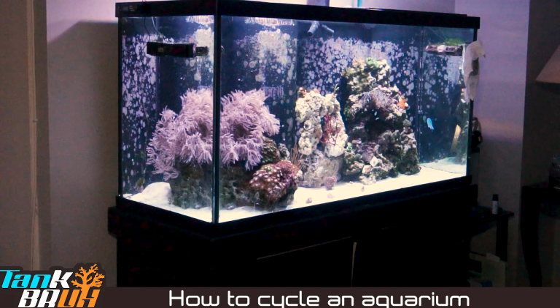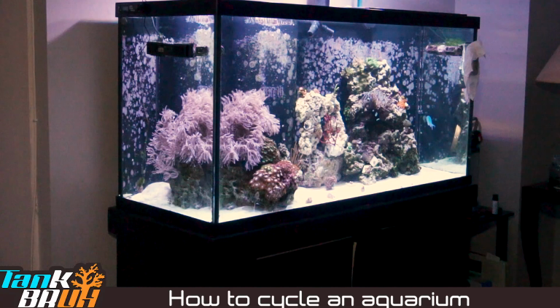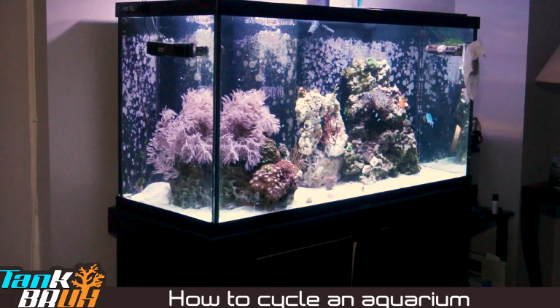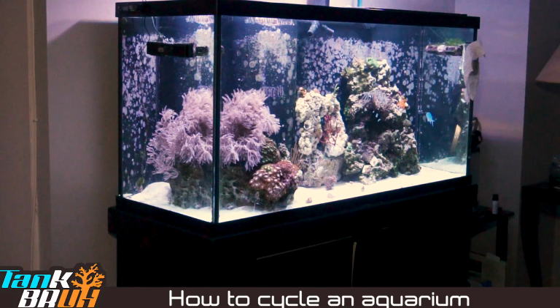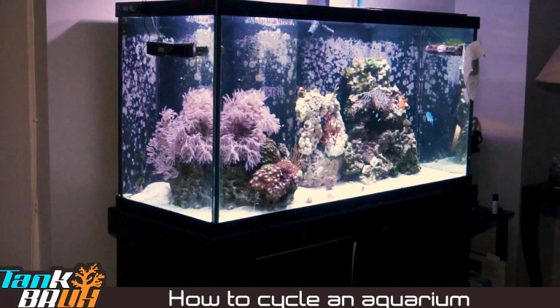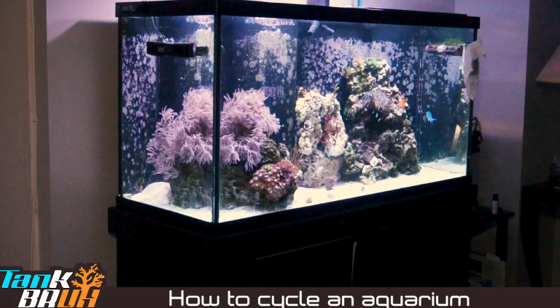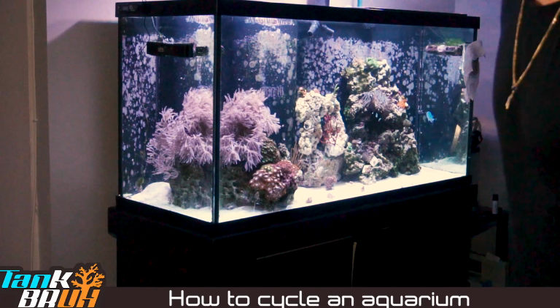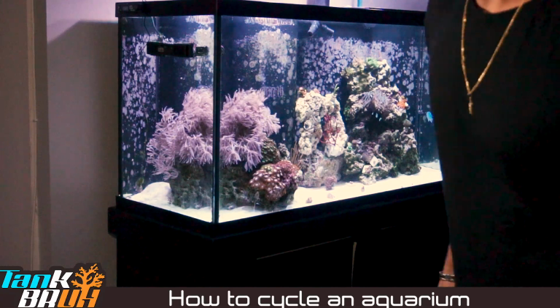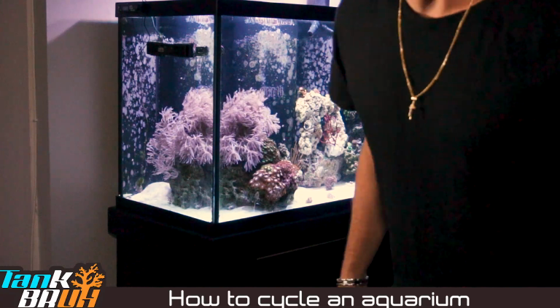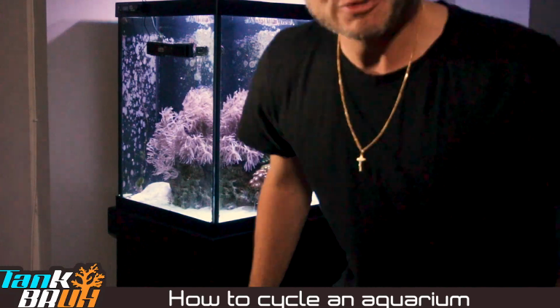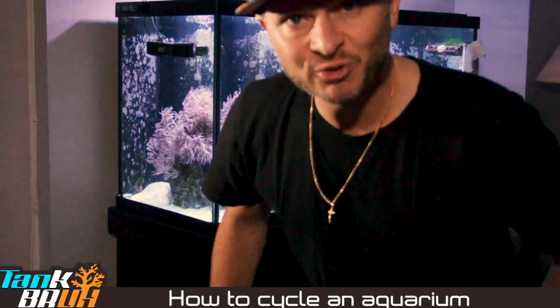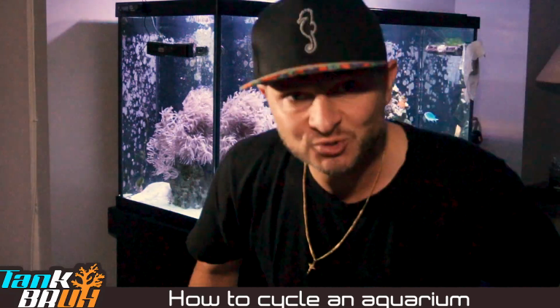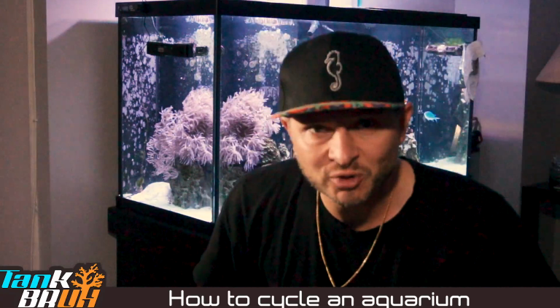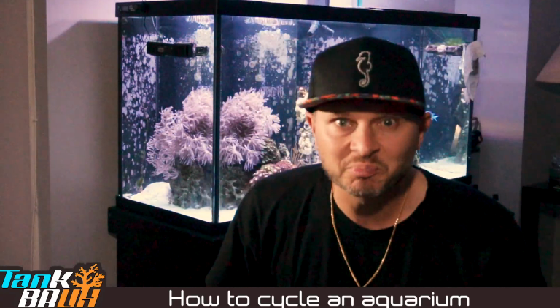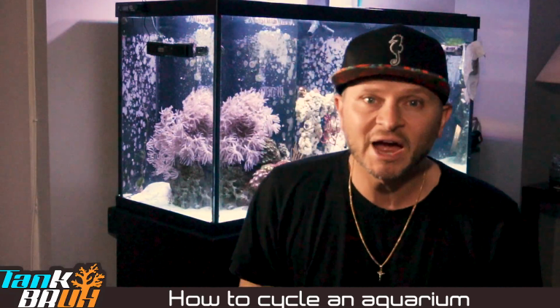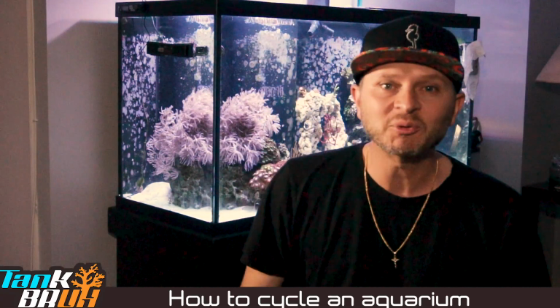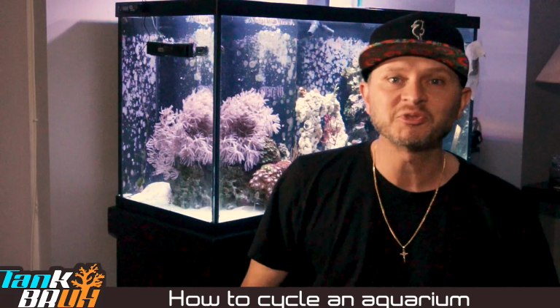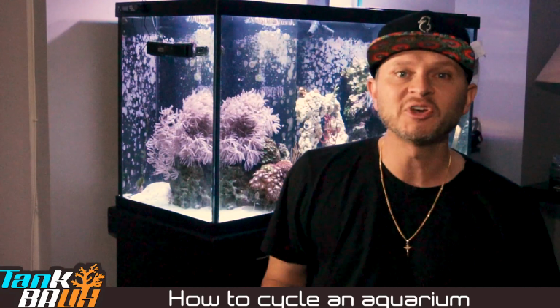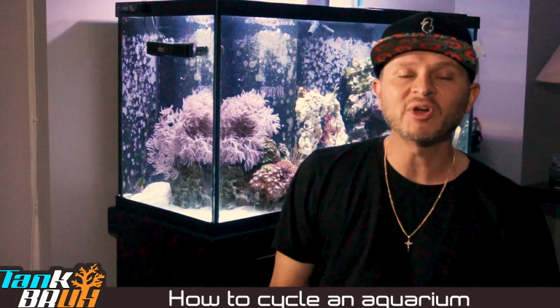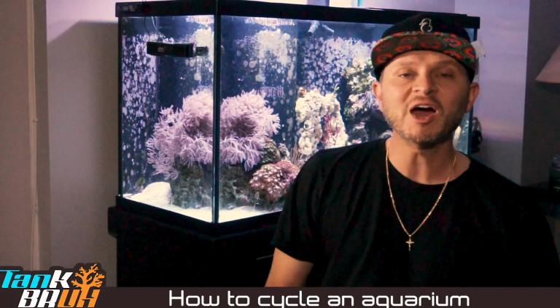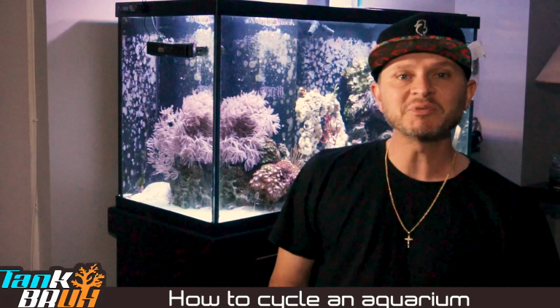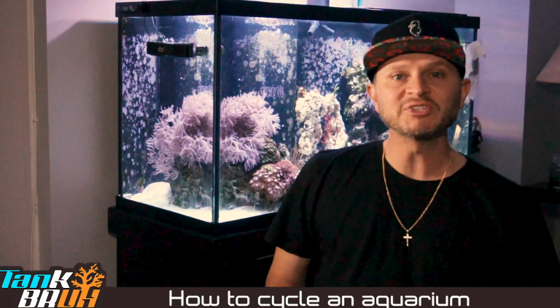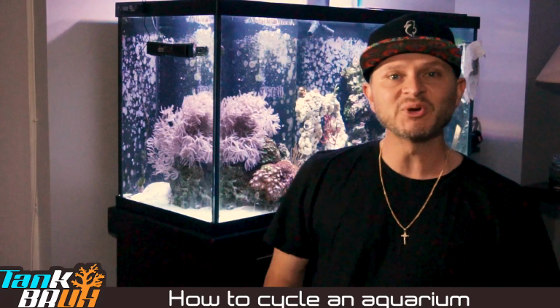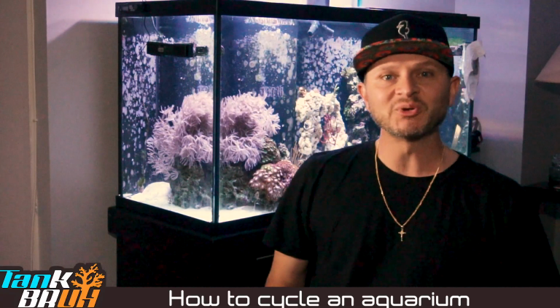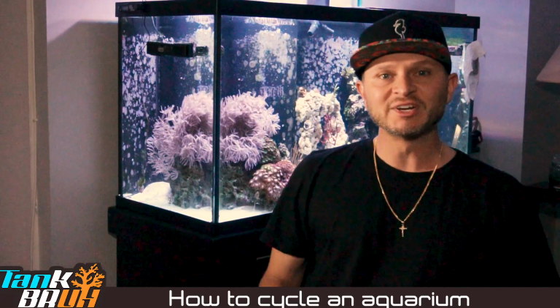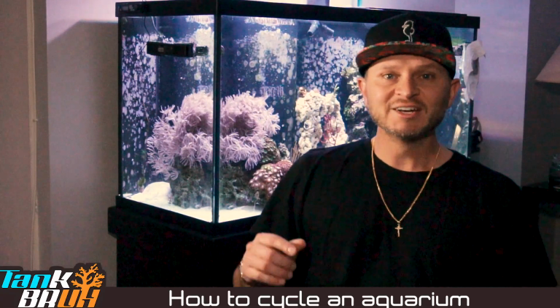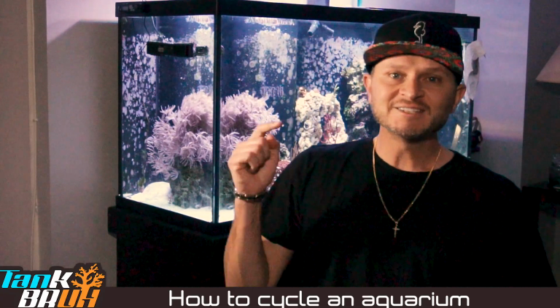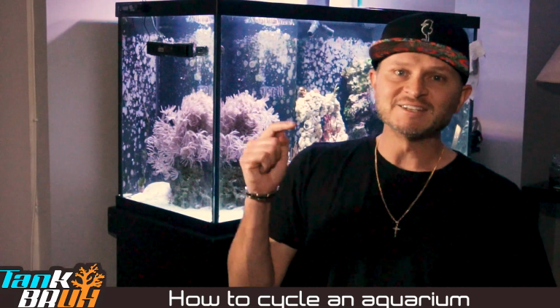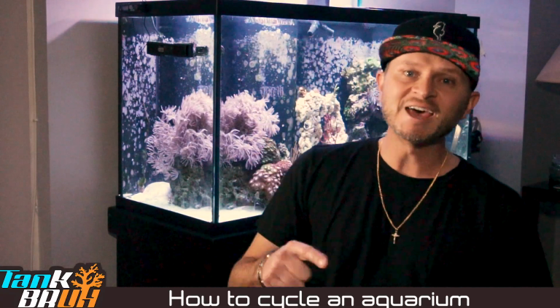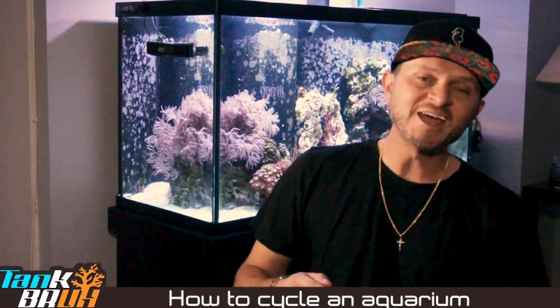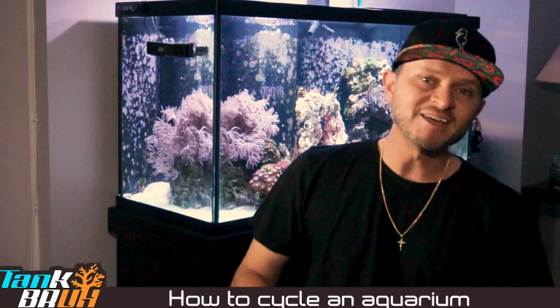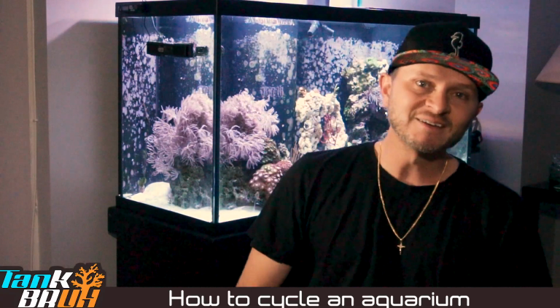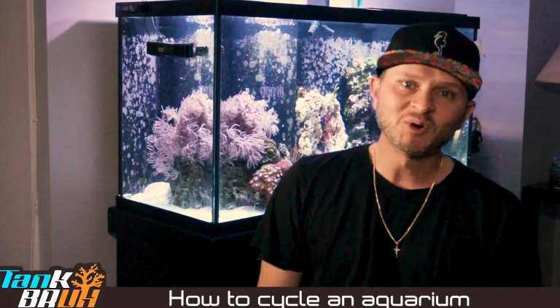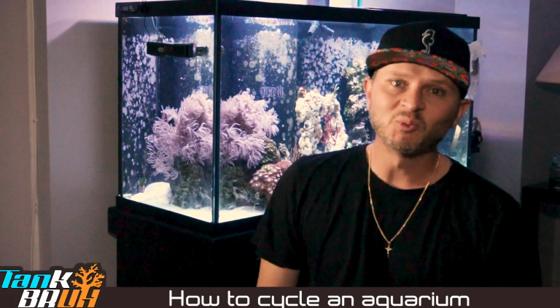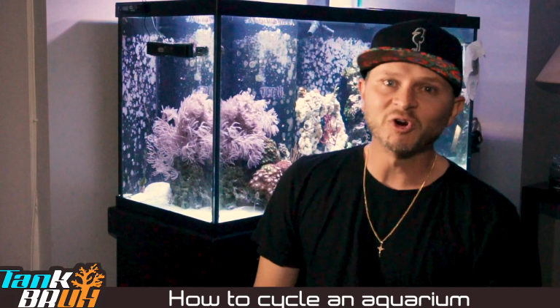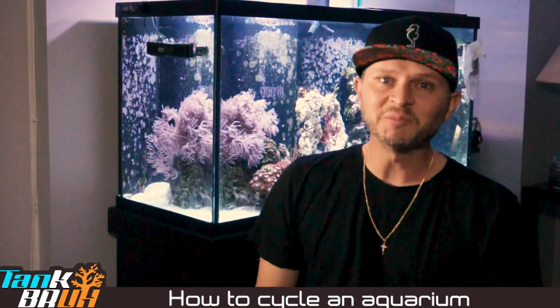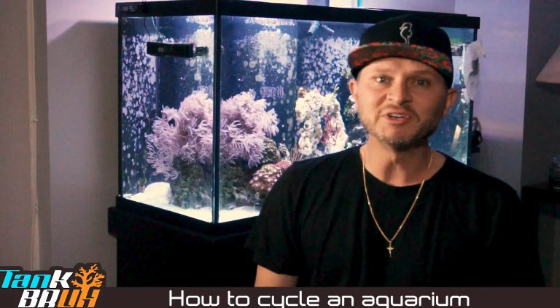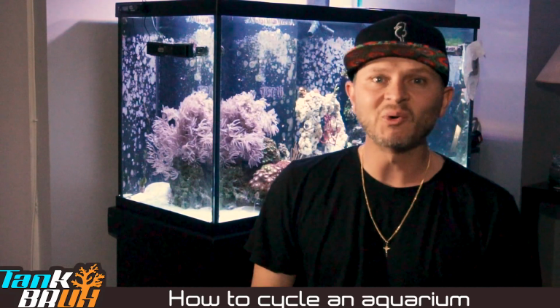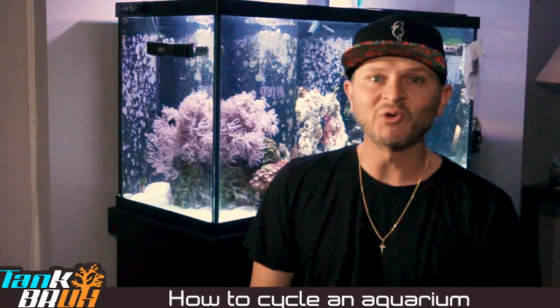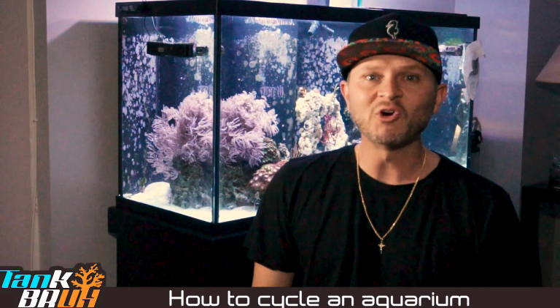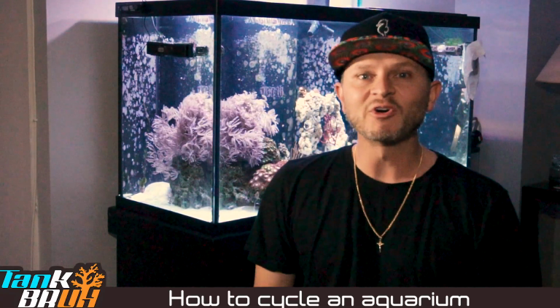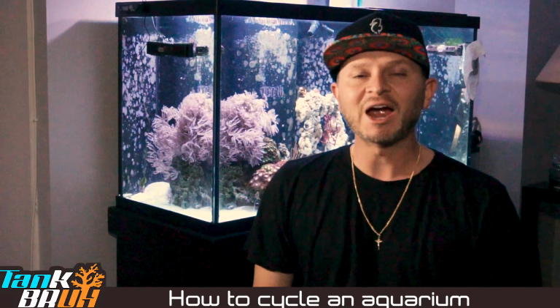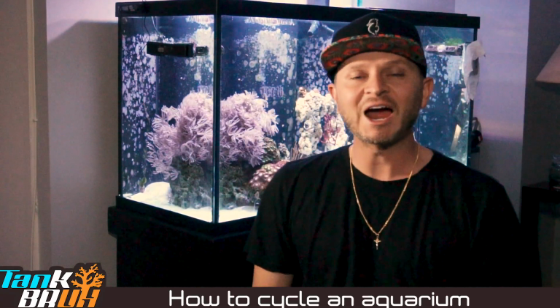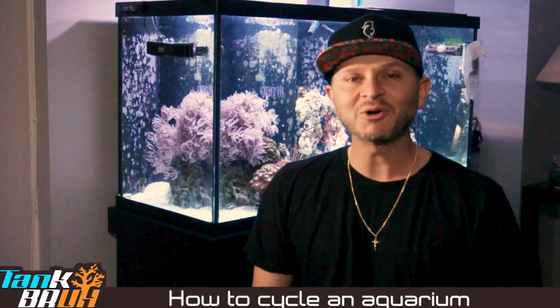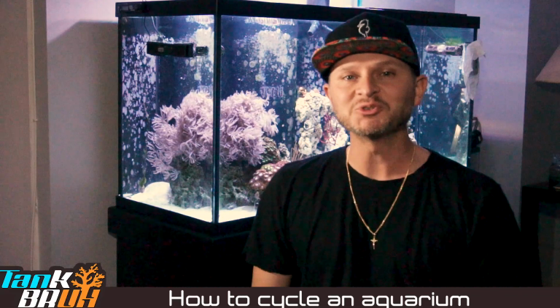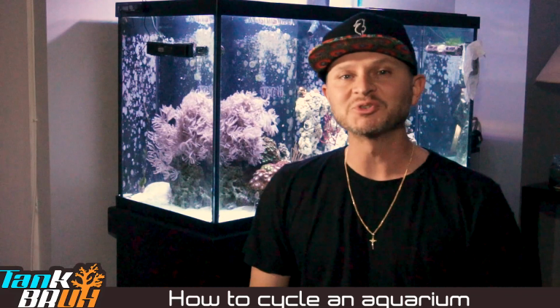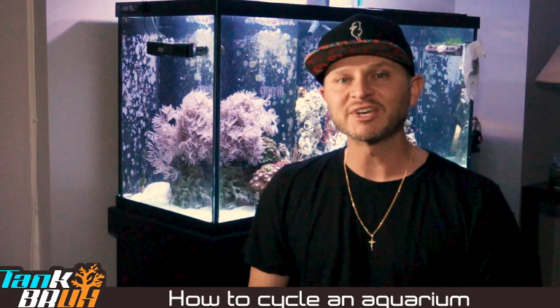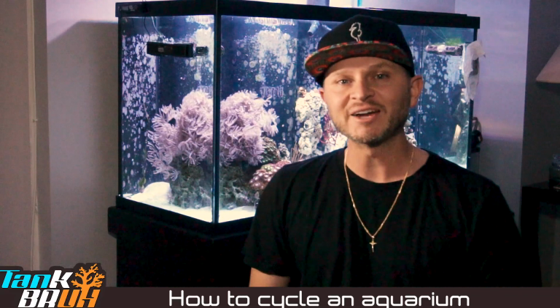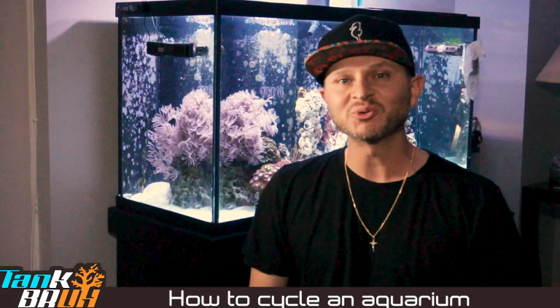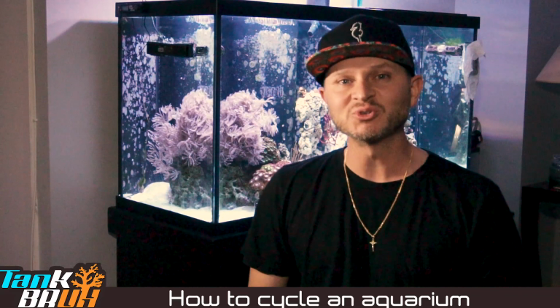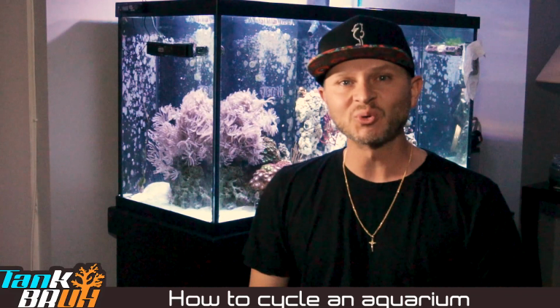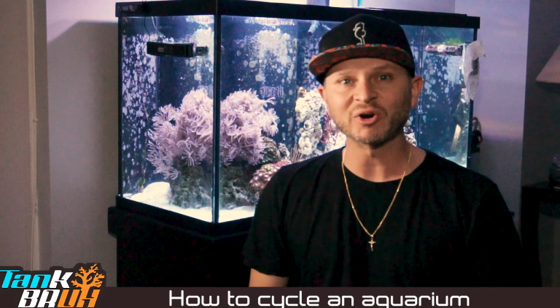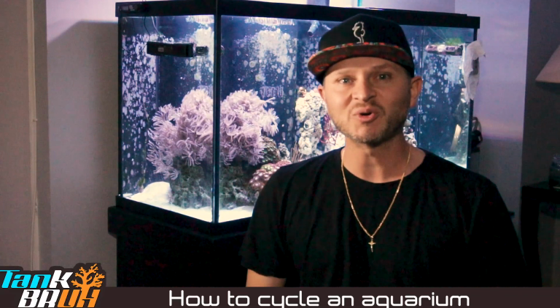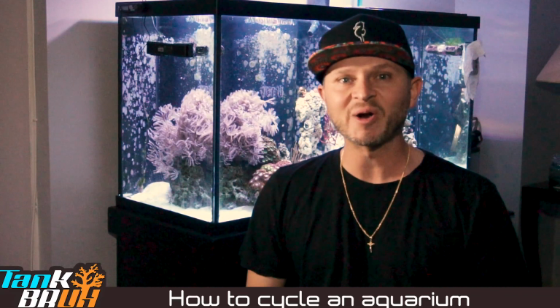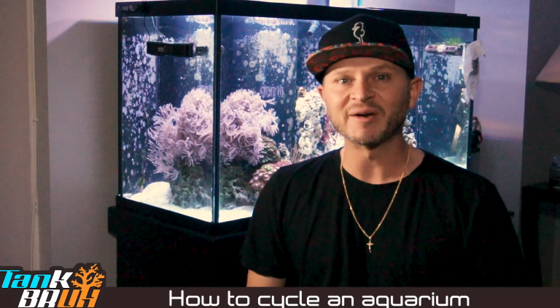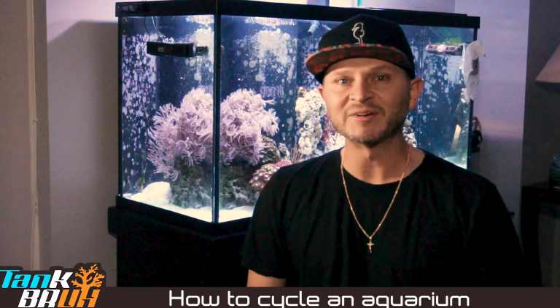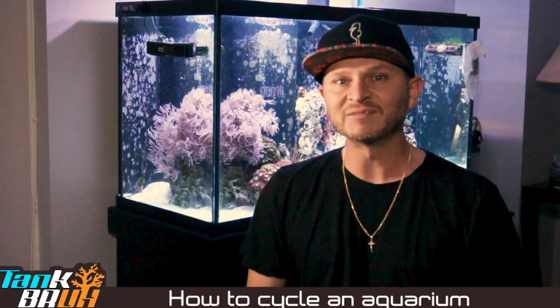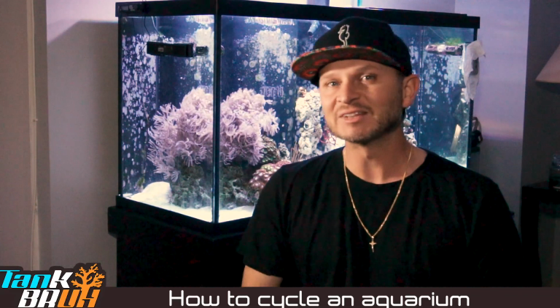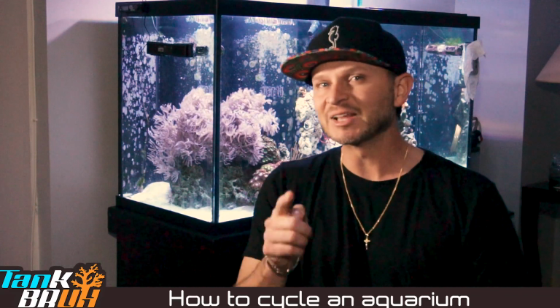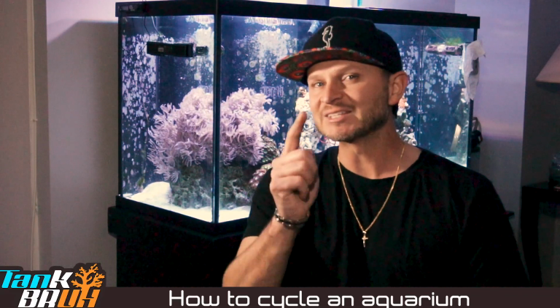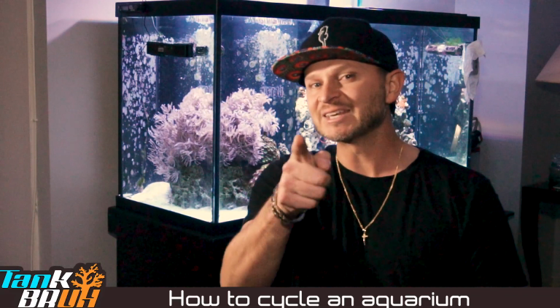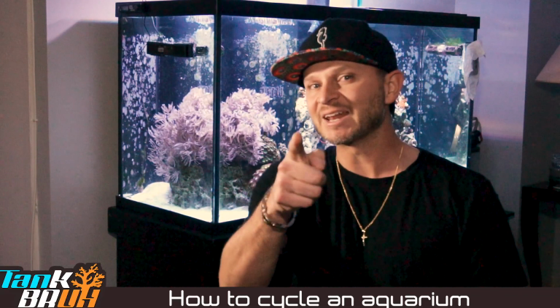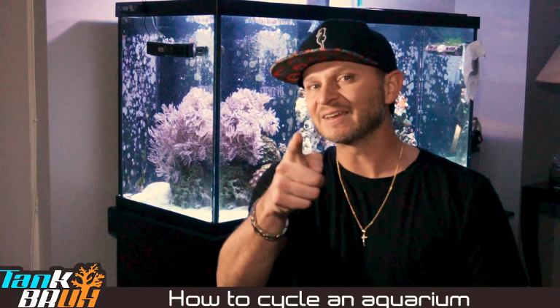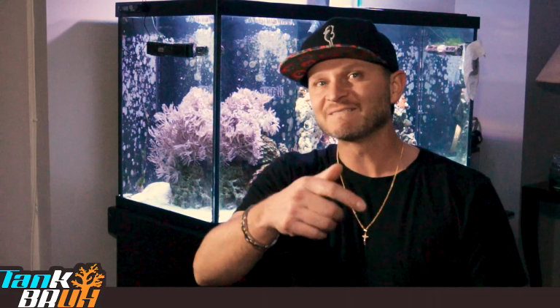Yo, what's good reefers? We're back with another episode today. We're gonna be going over how to cycle your aquarium. Let's get it.